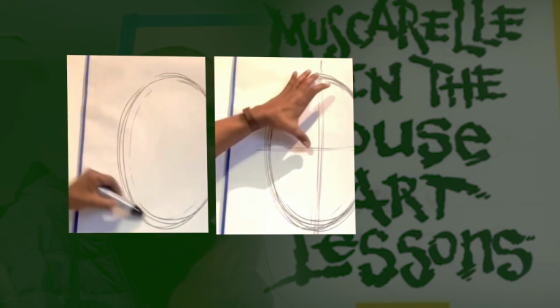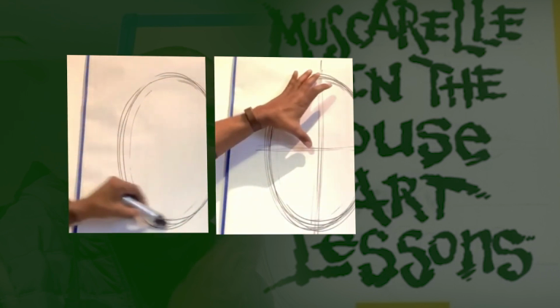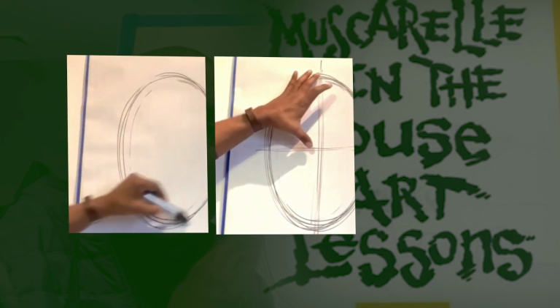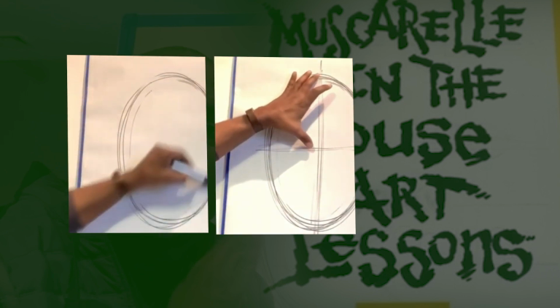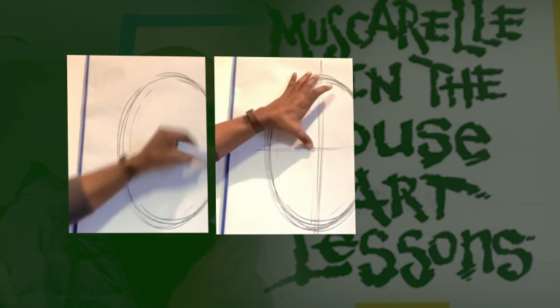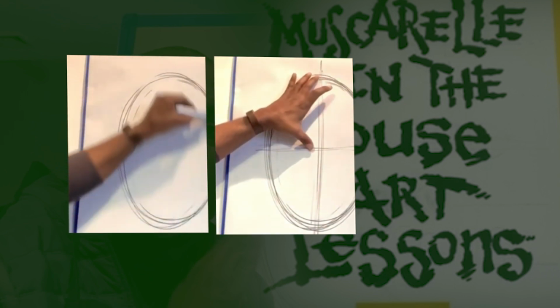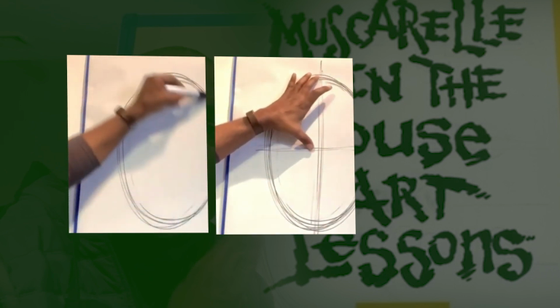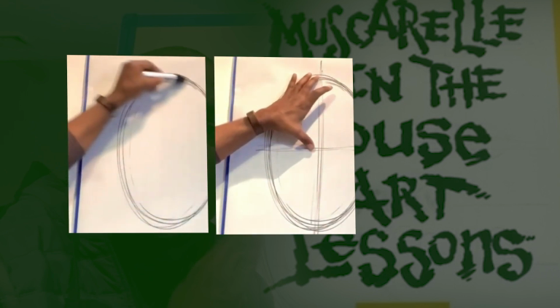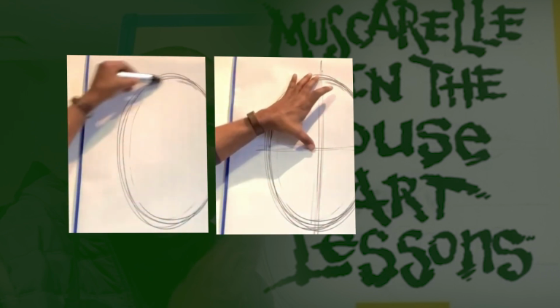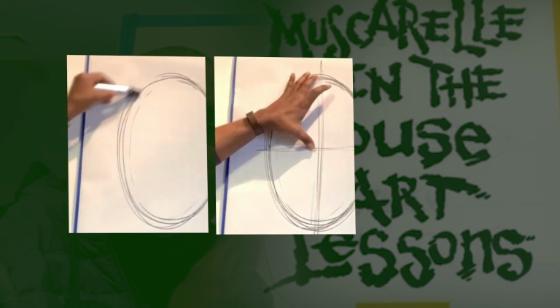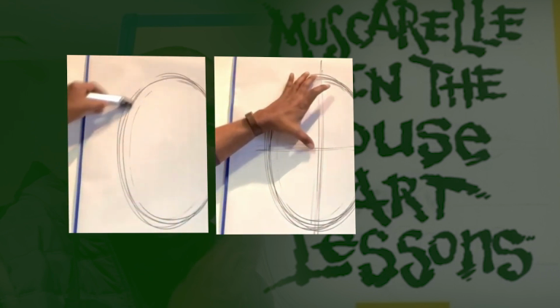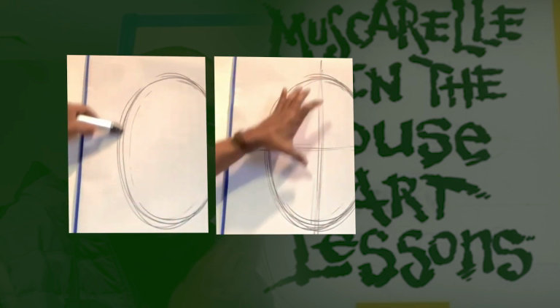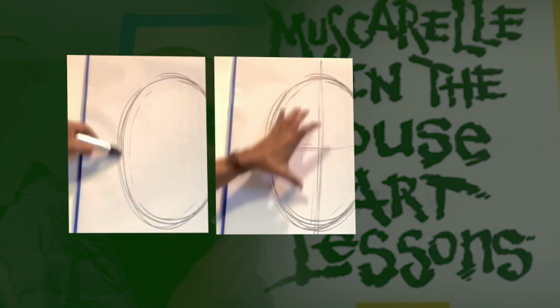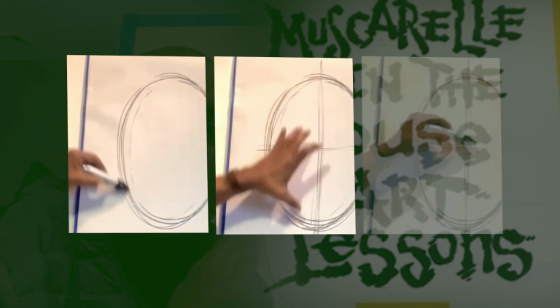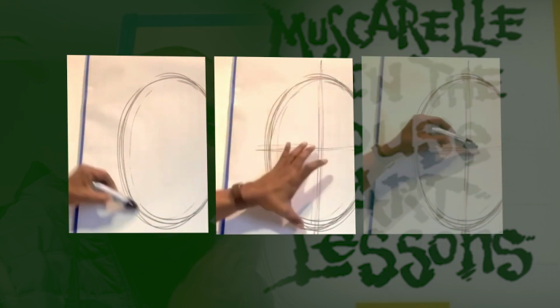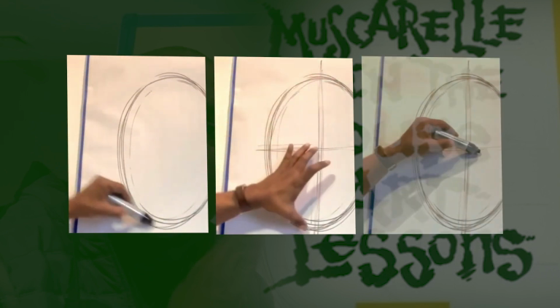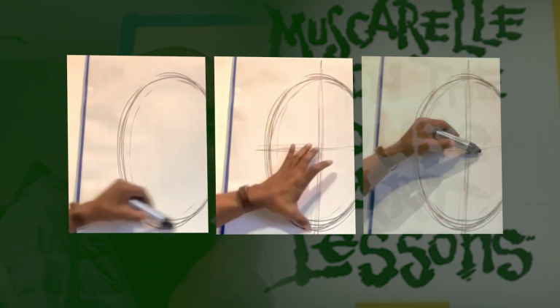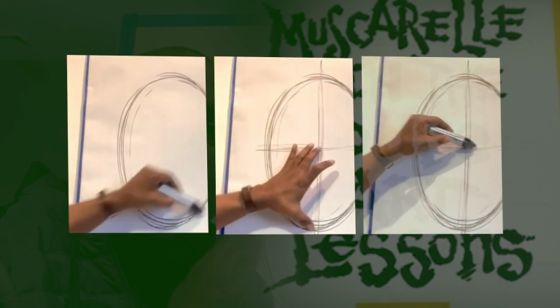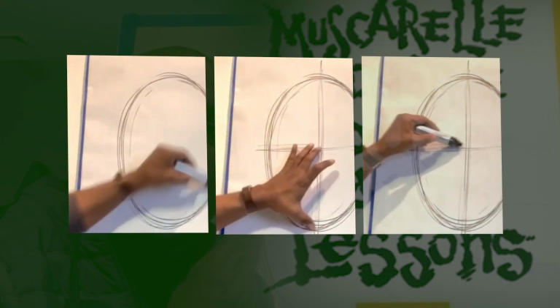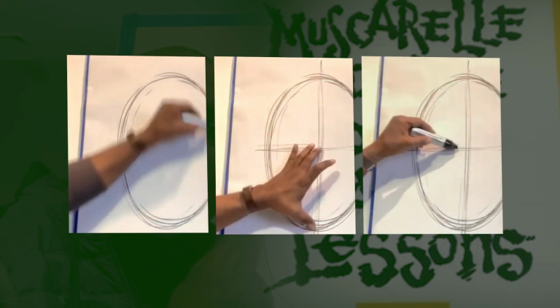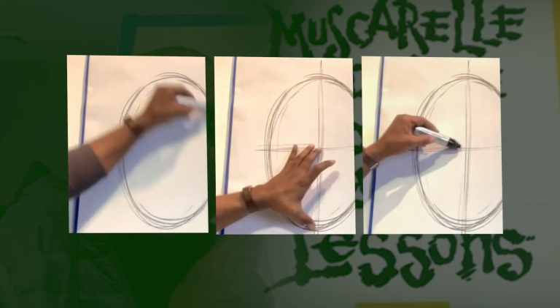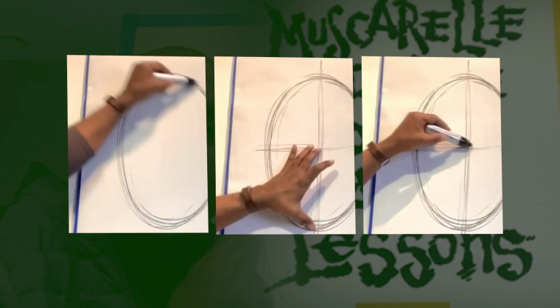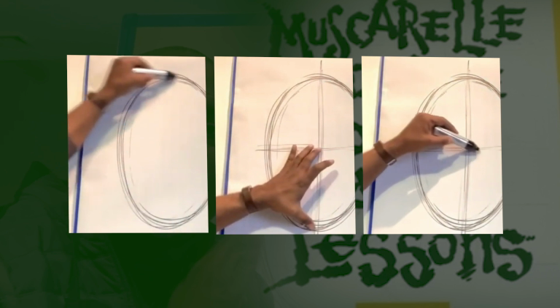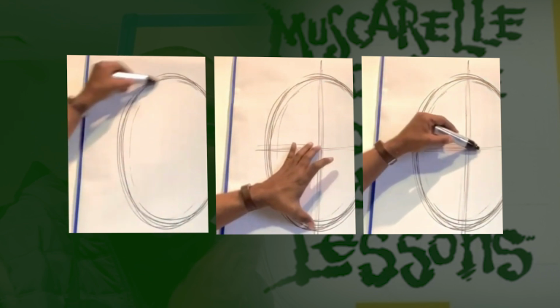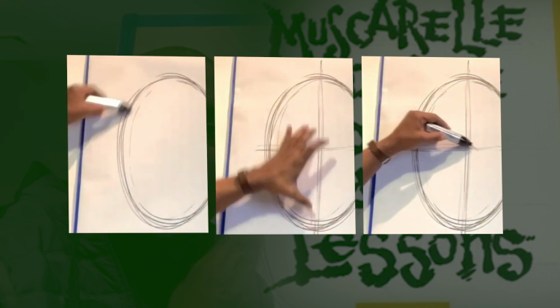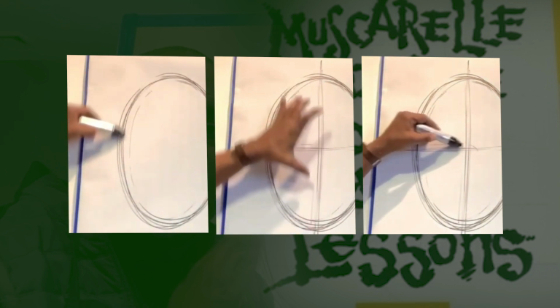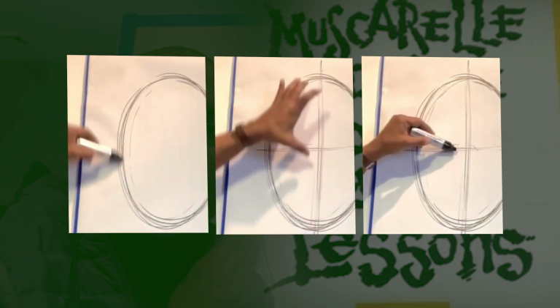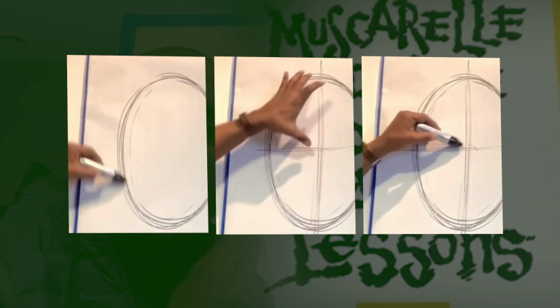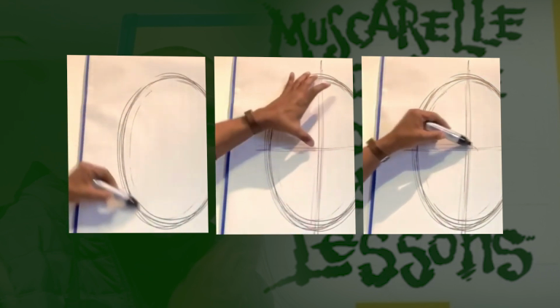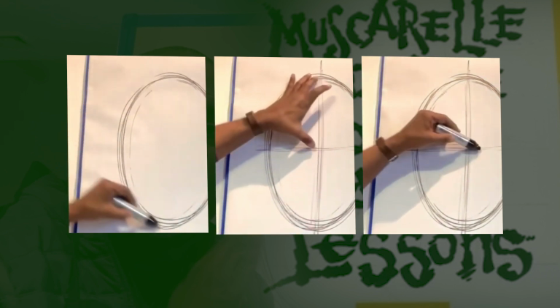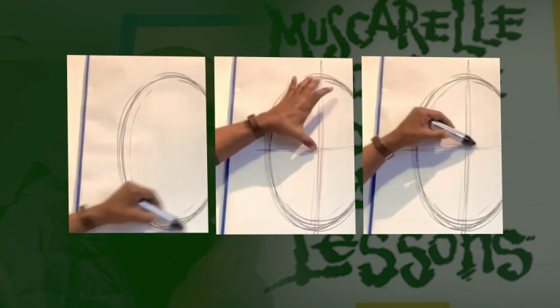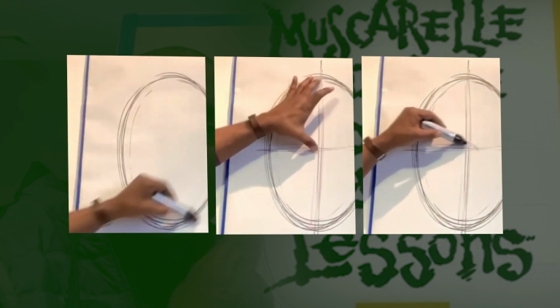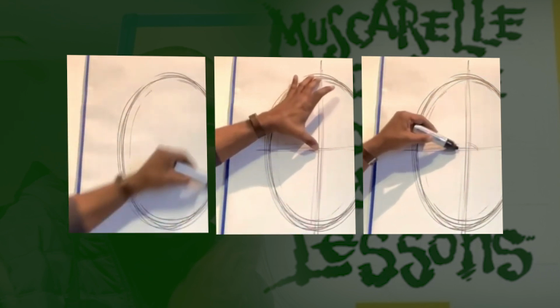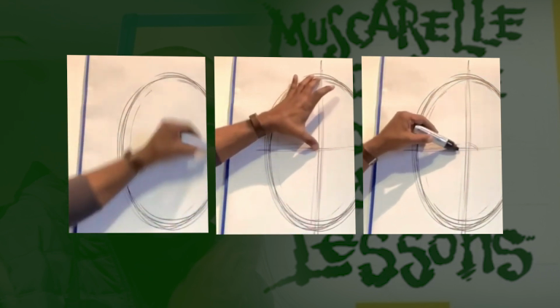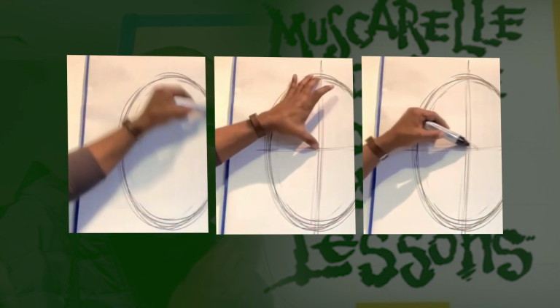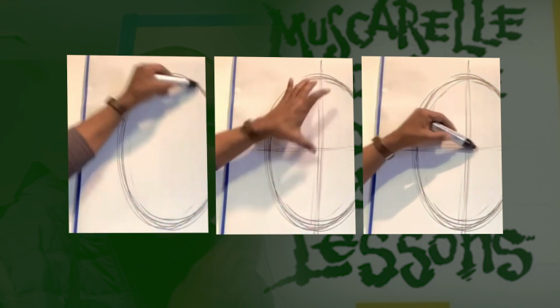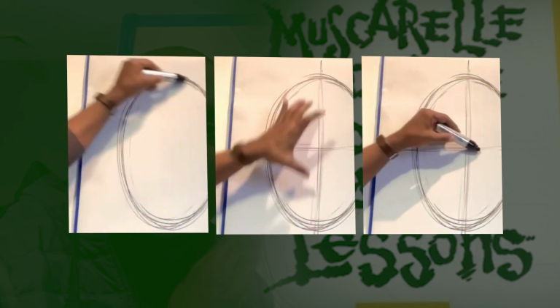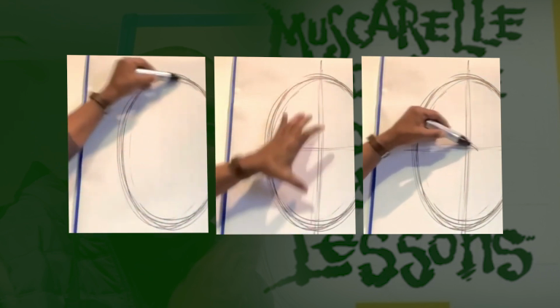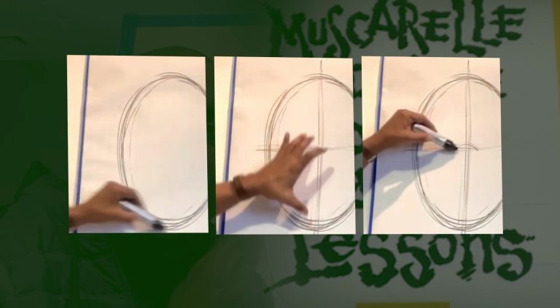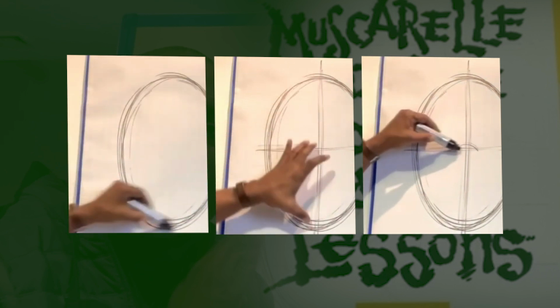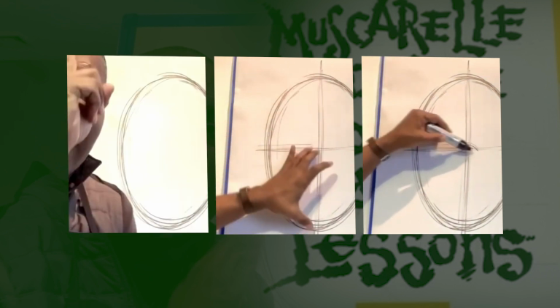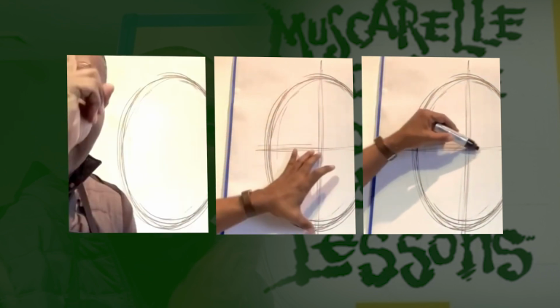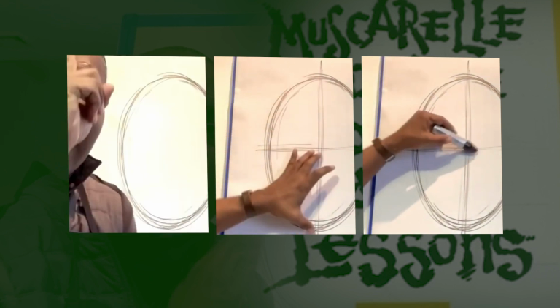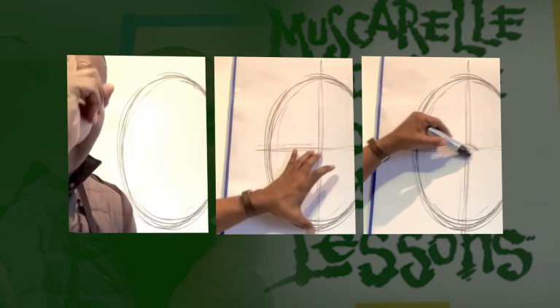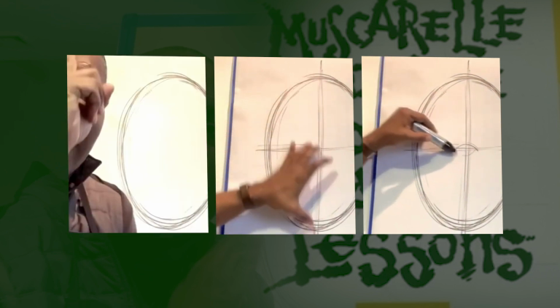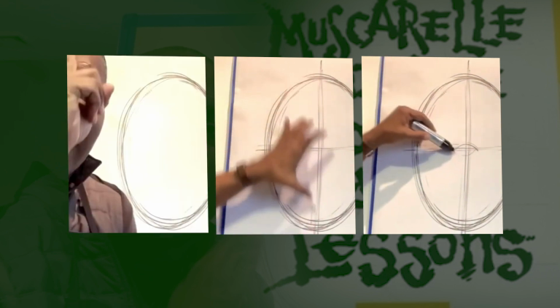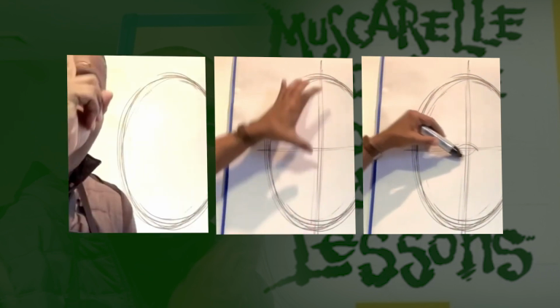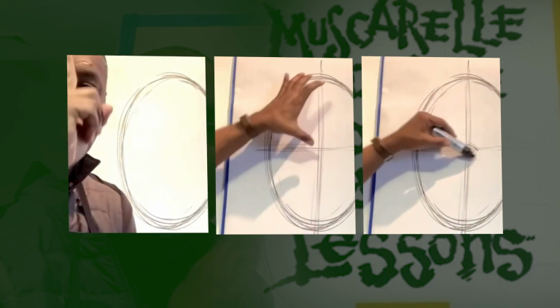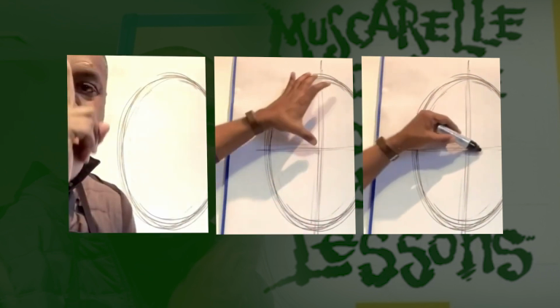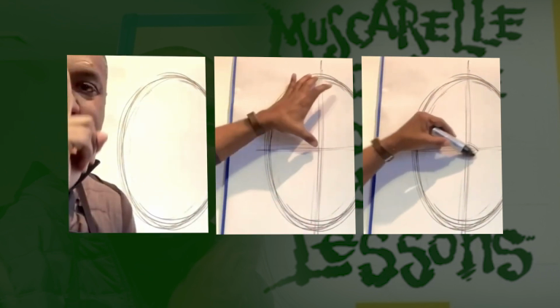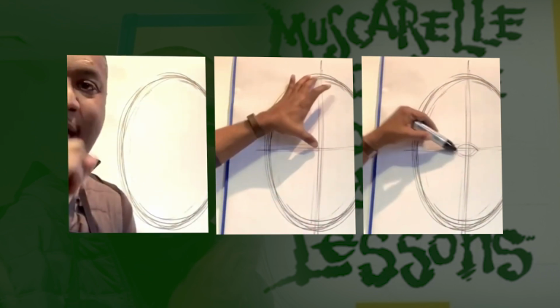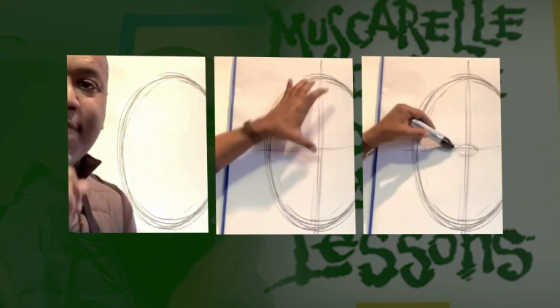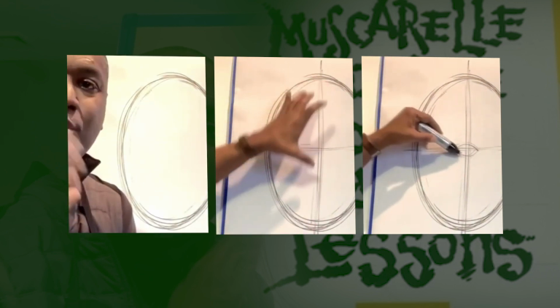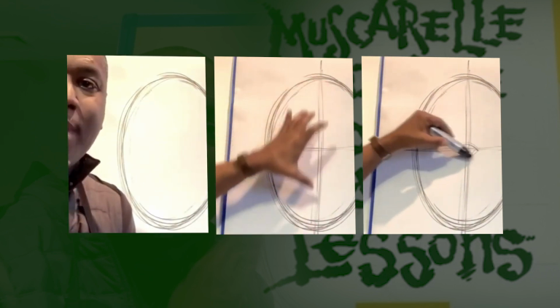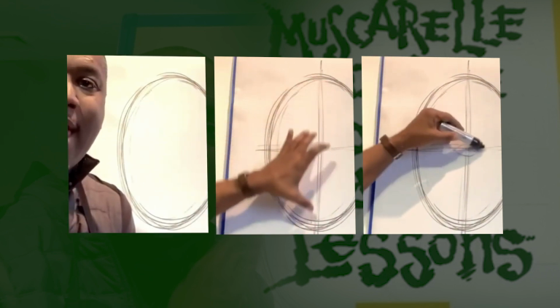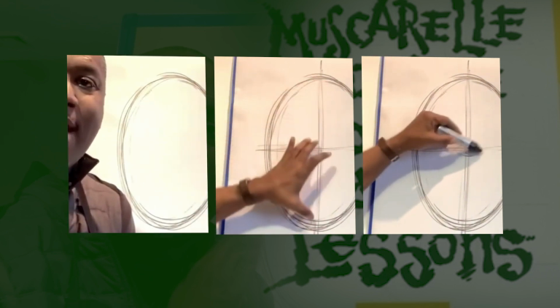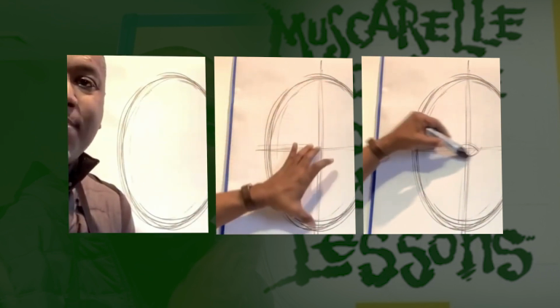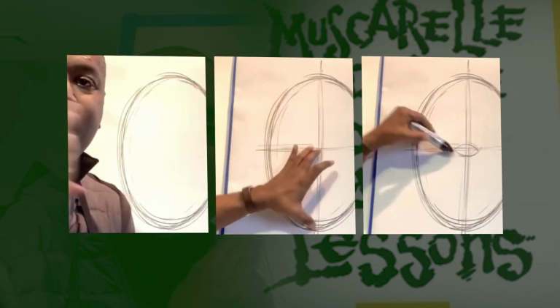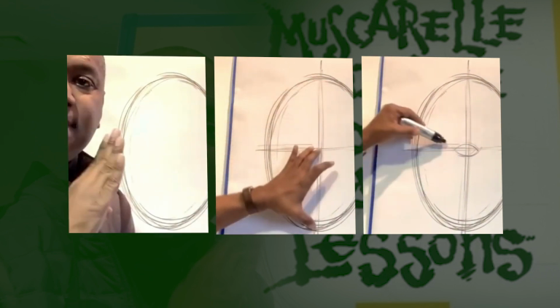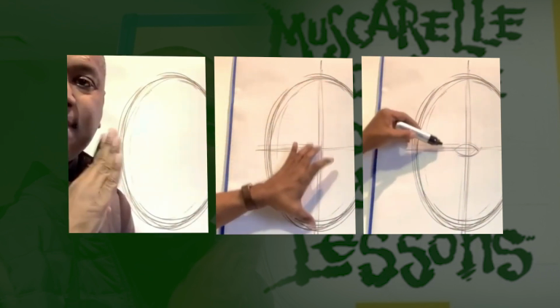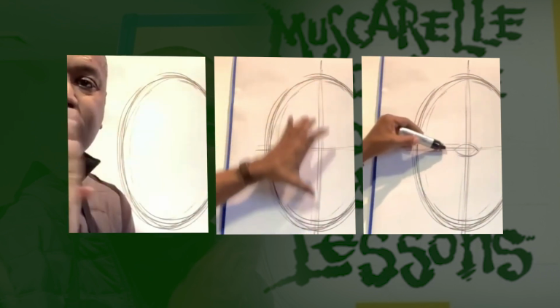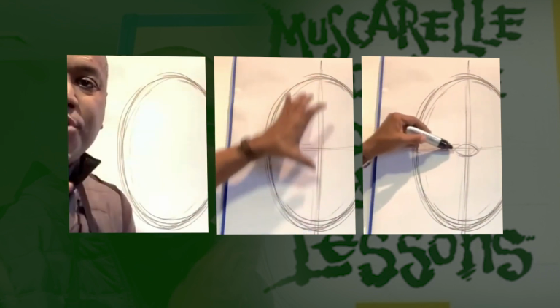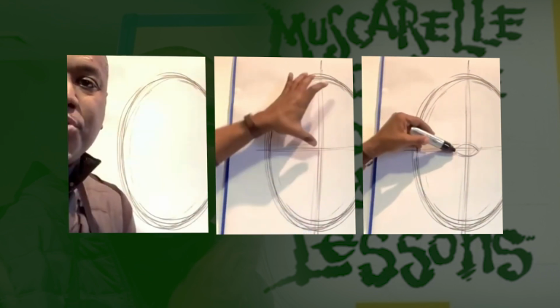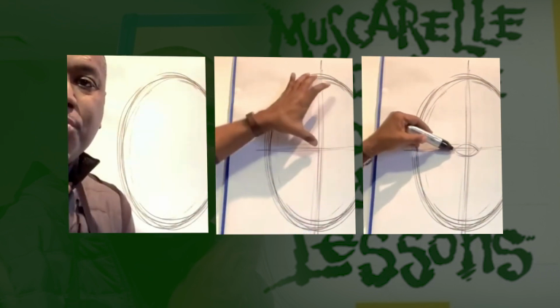I'll even show people how to draw hands, how to draw feet. And then I'm going to move into different processes — drawing and painting and printmaking and sculpture.